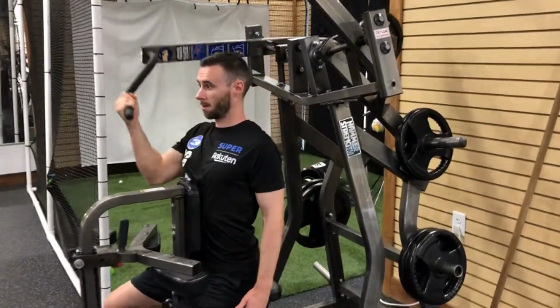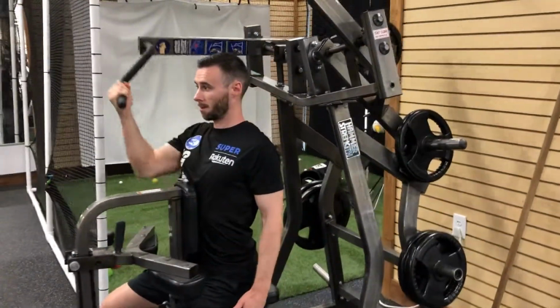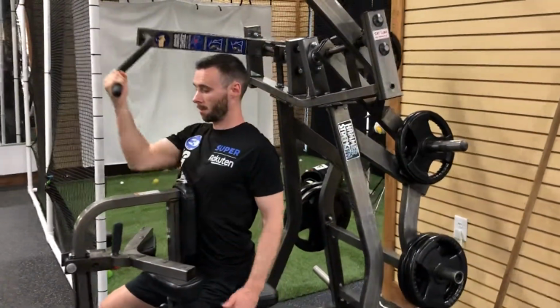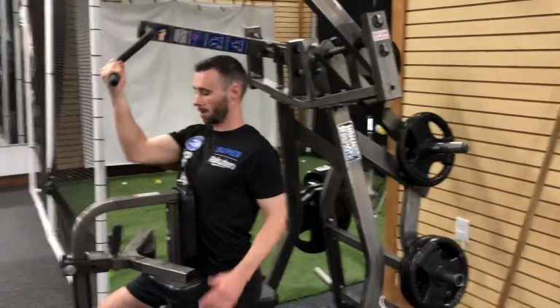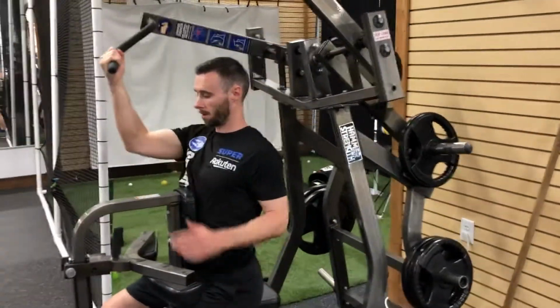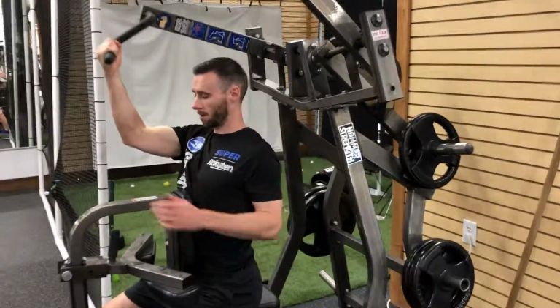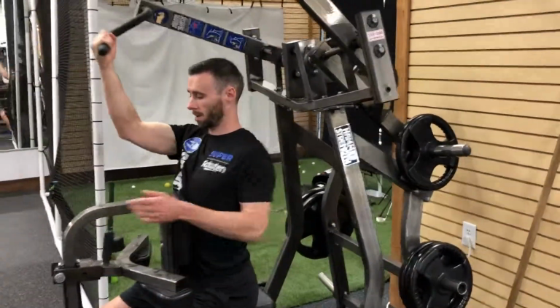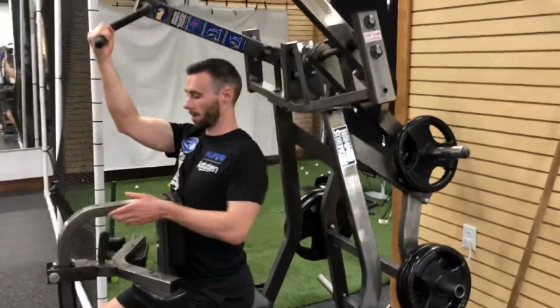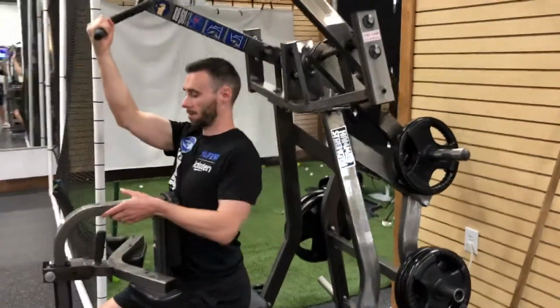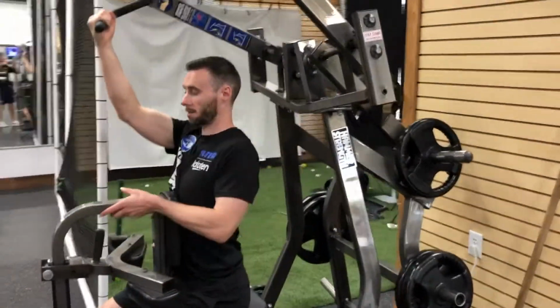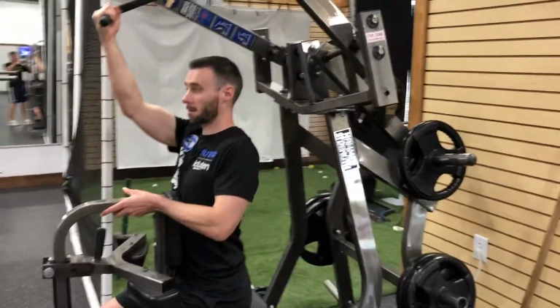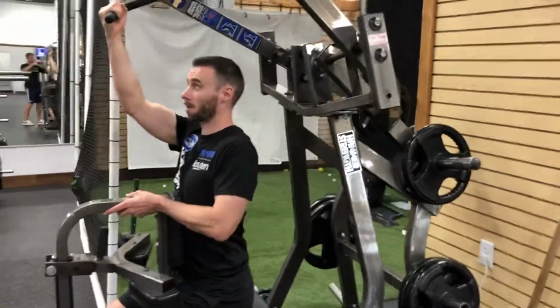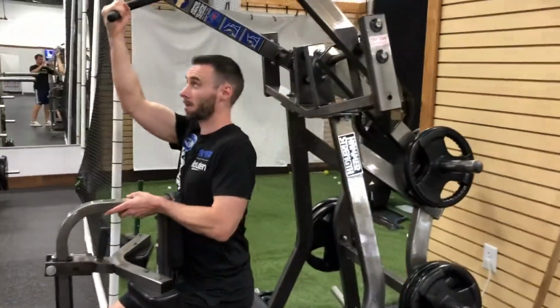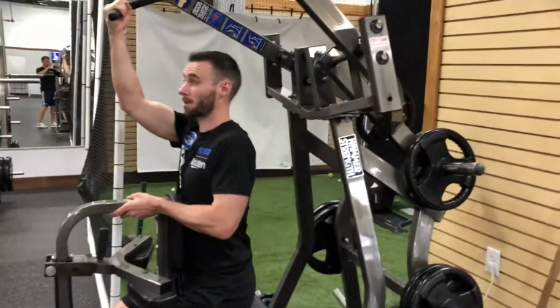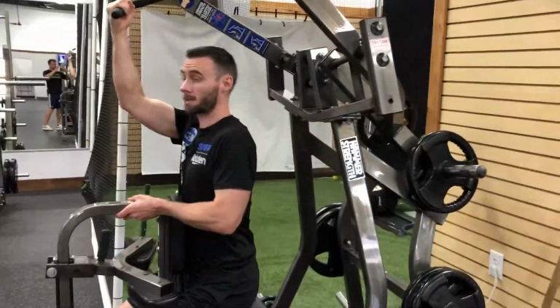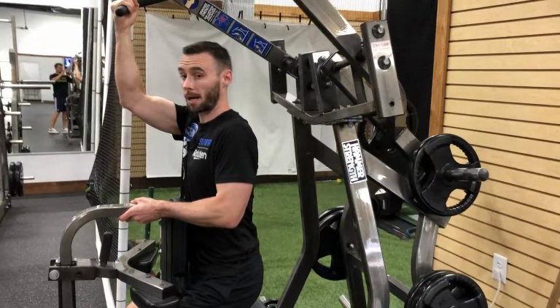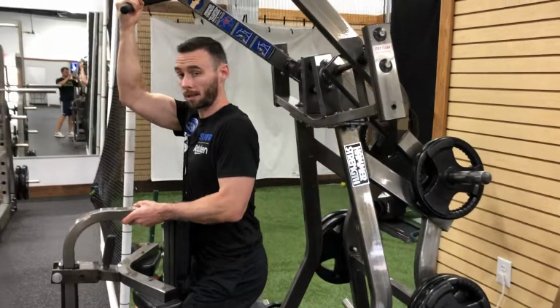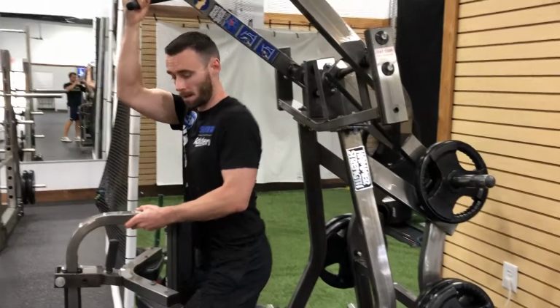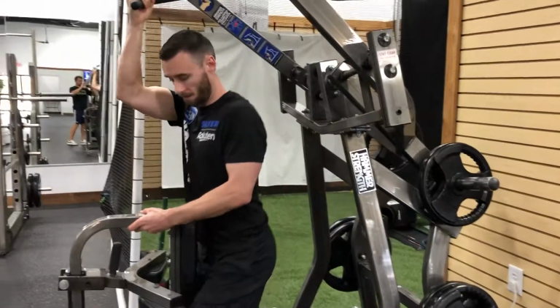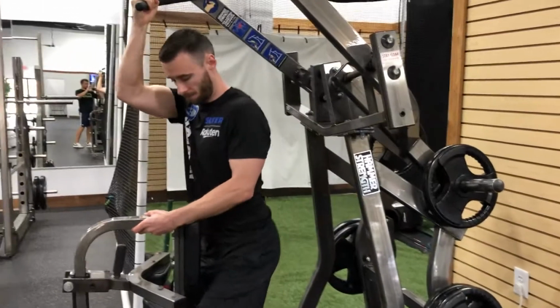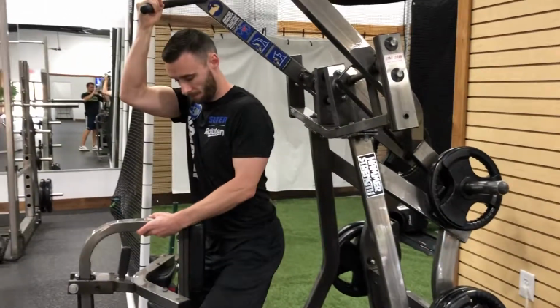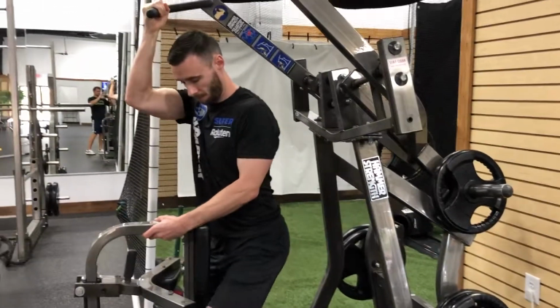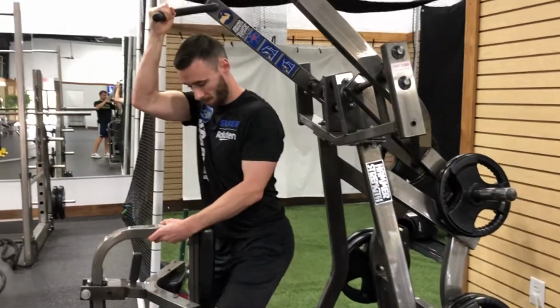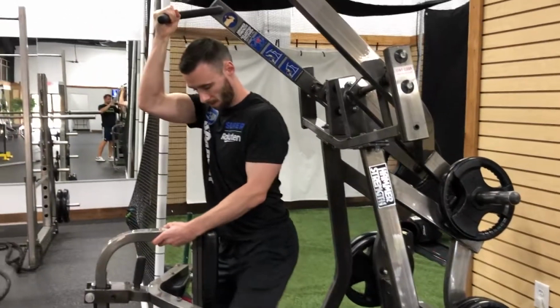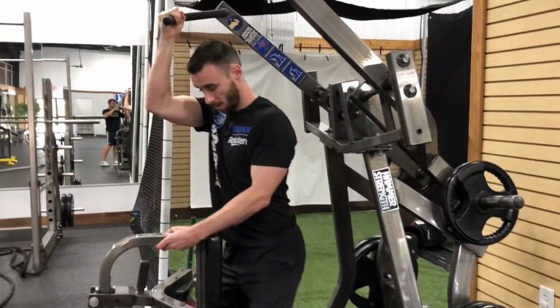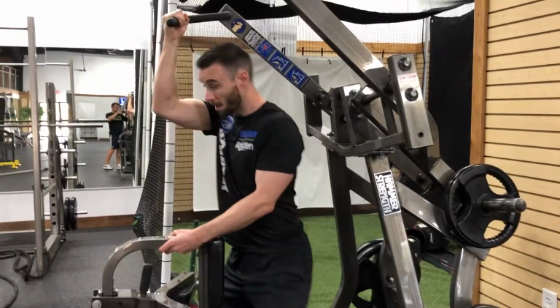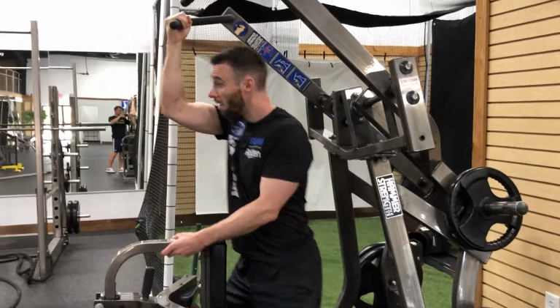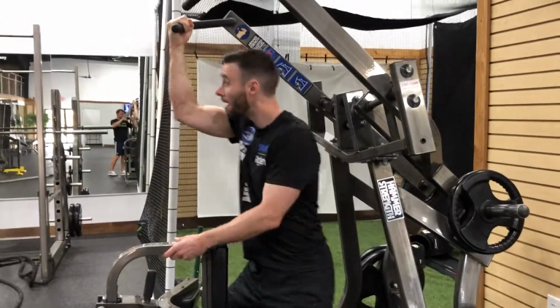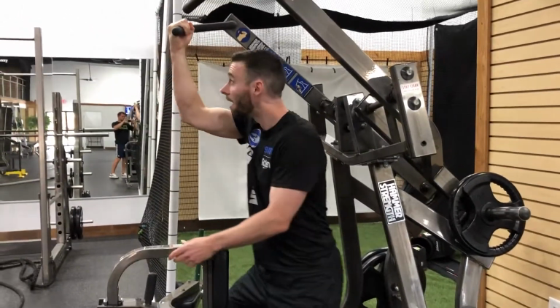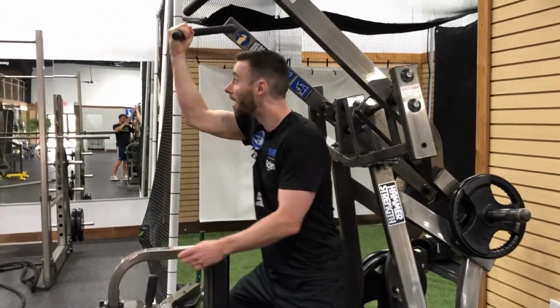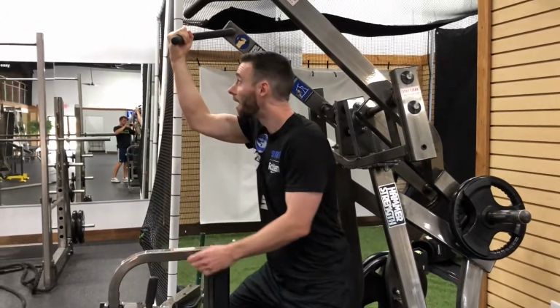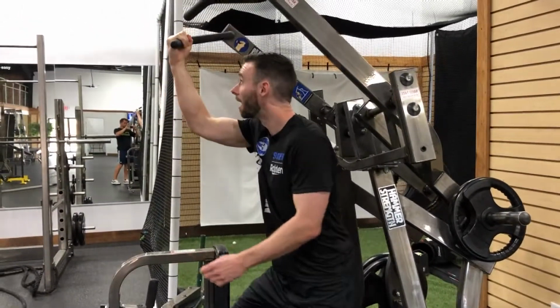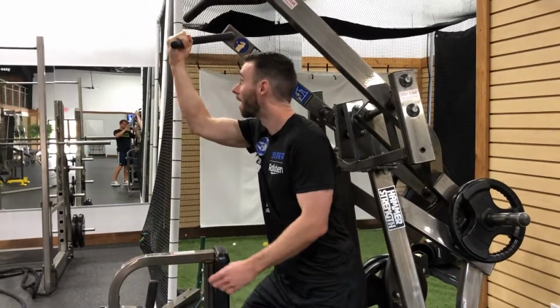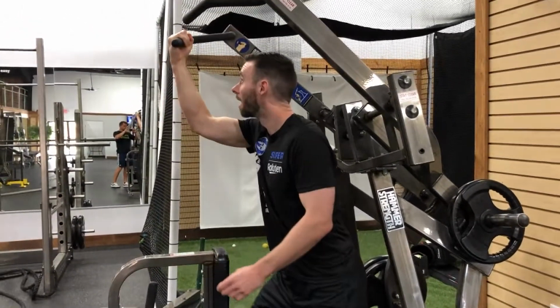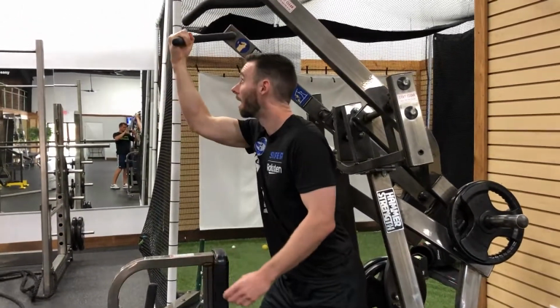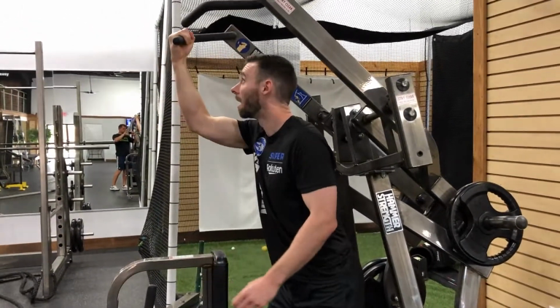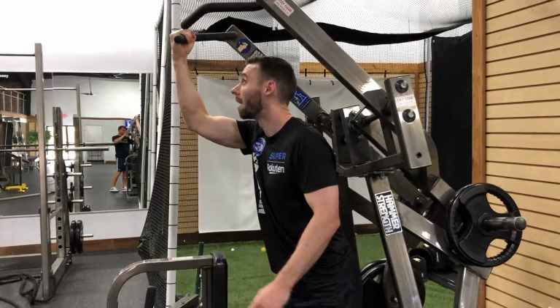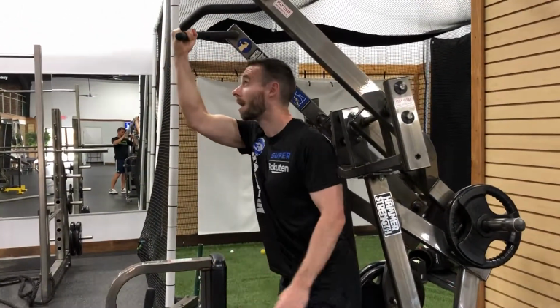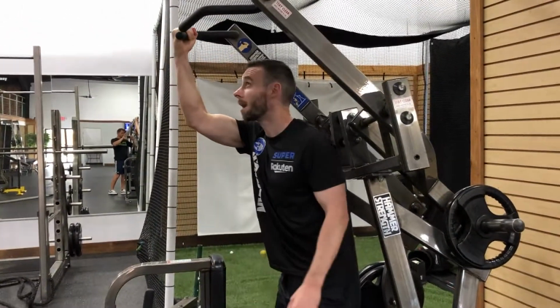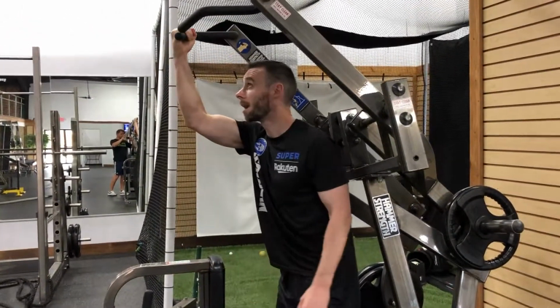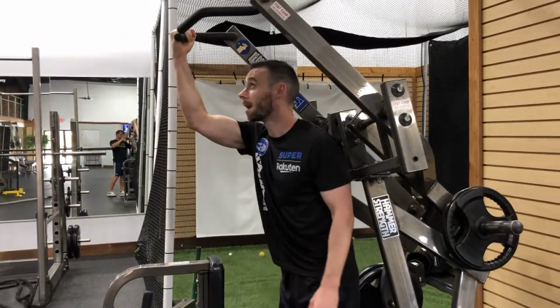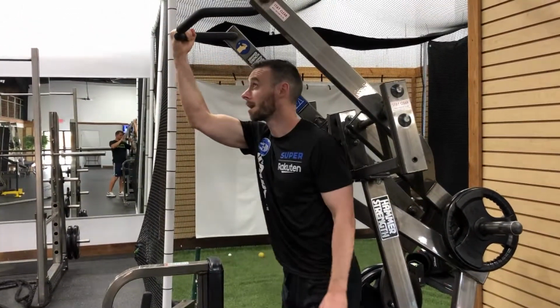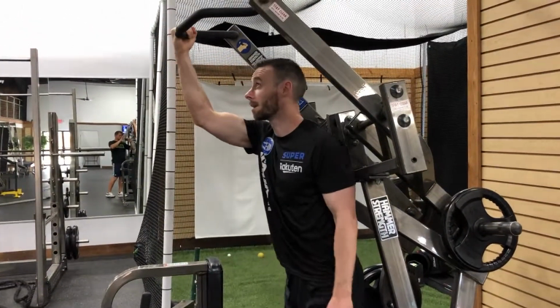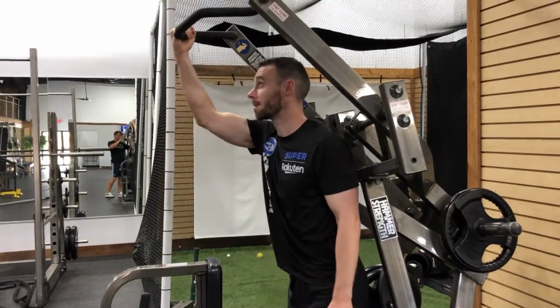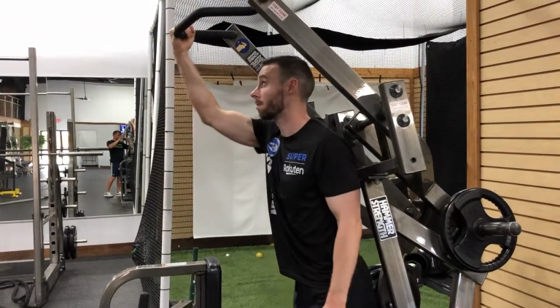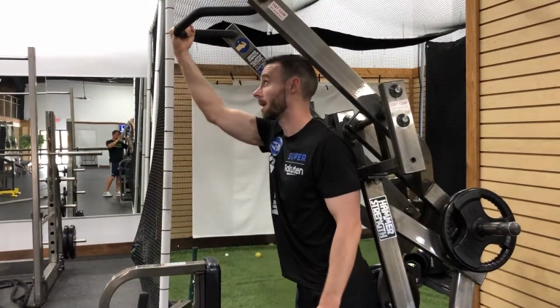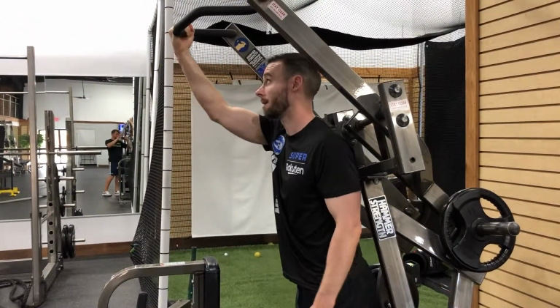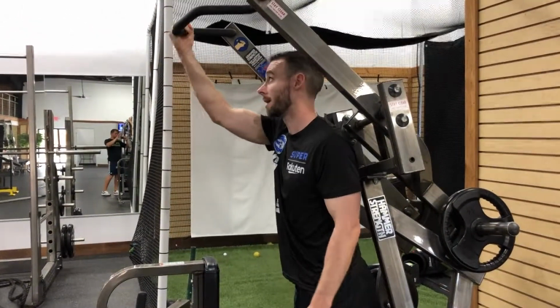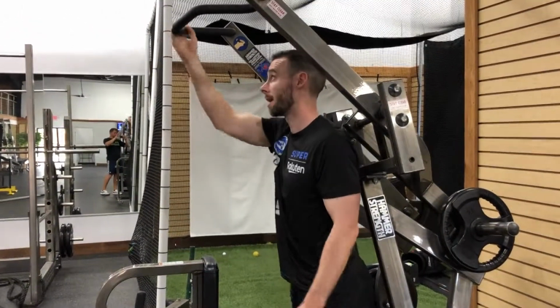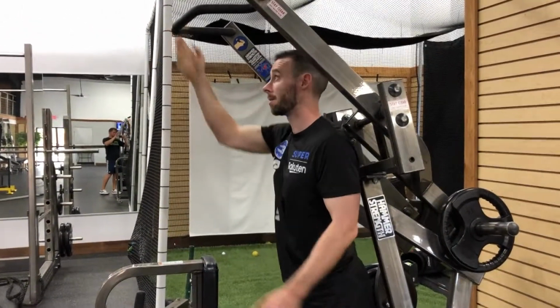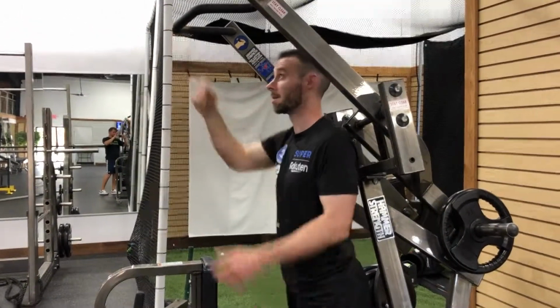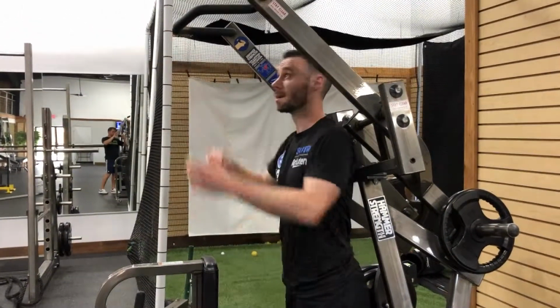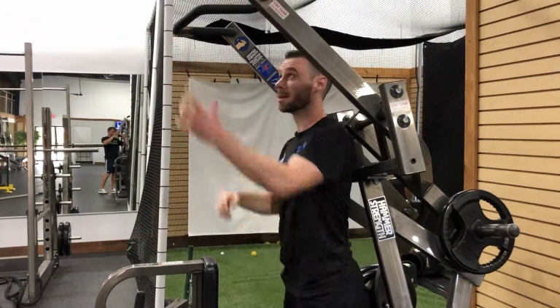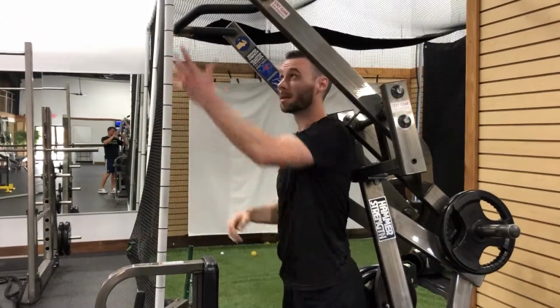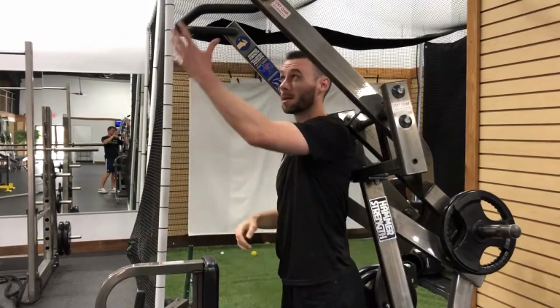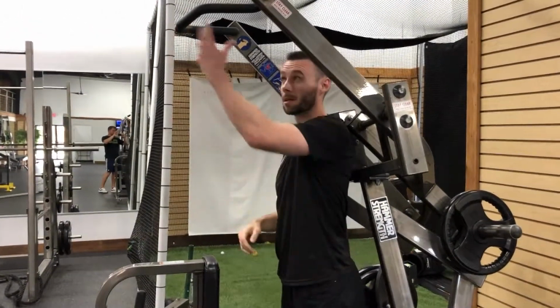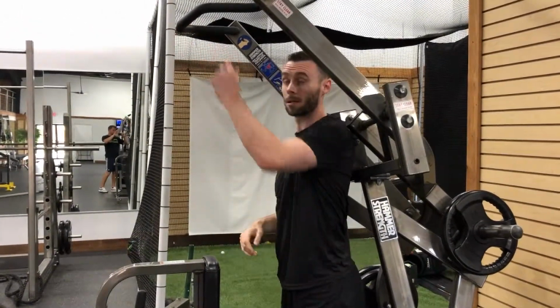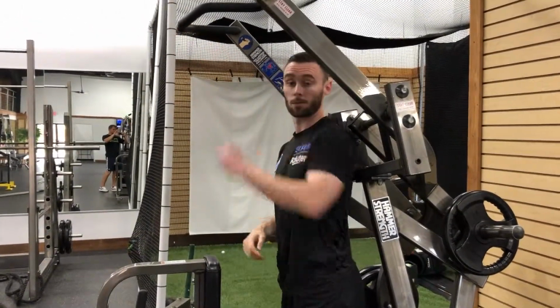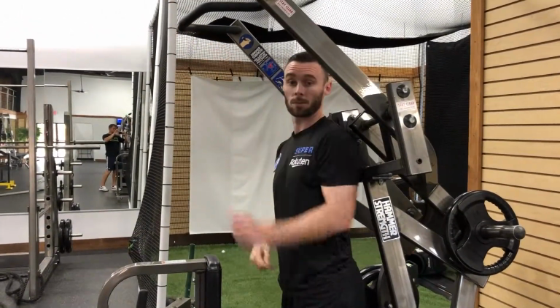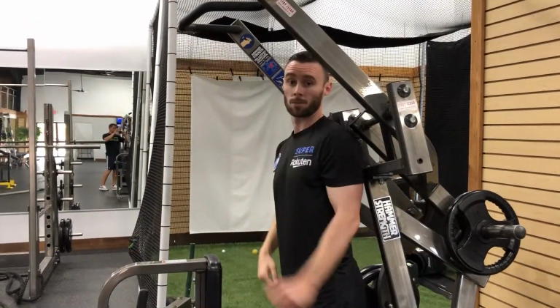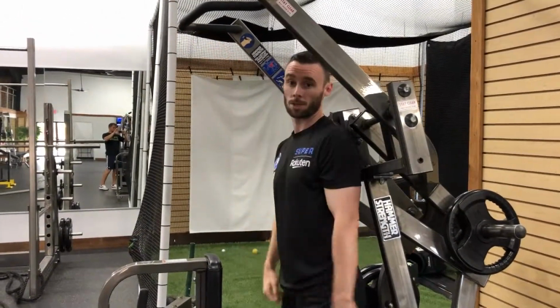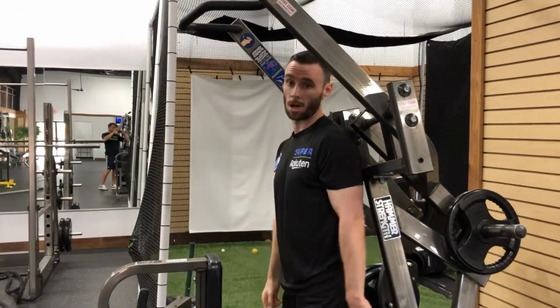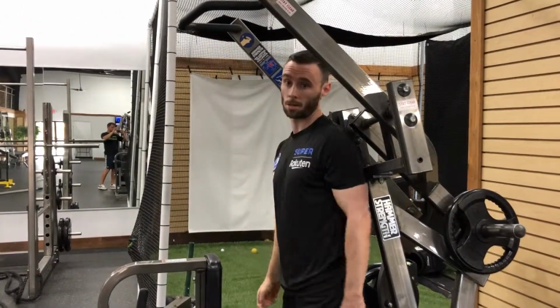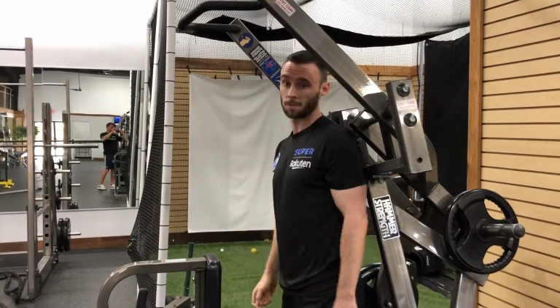When you're done, slowly stand up and let the weight down, and then you would switch arms.